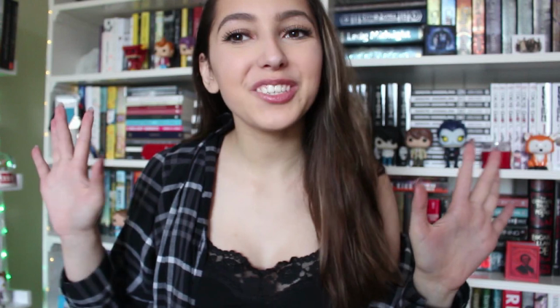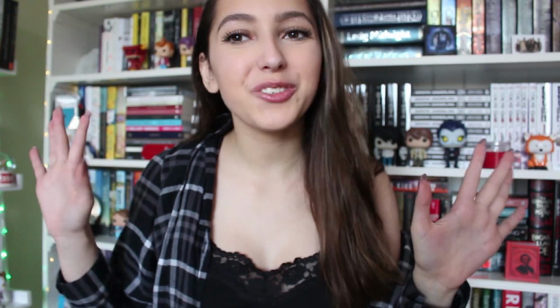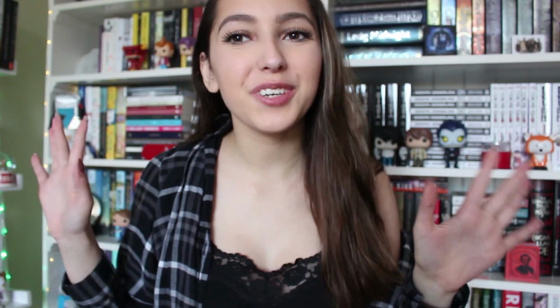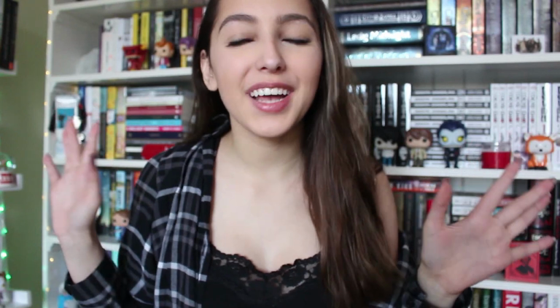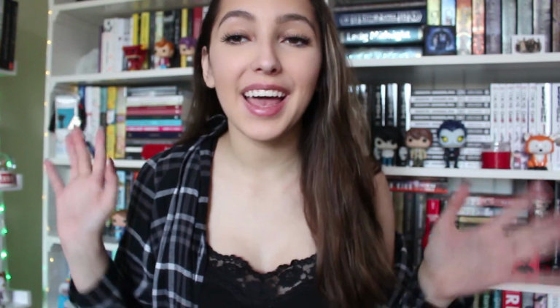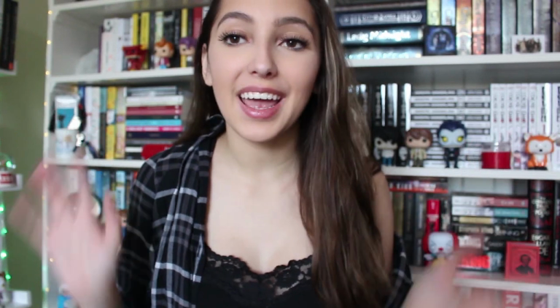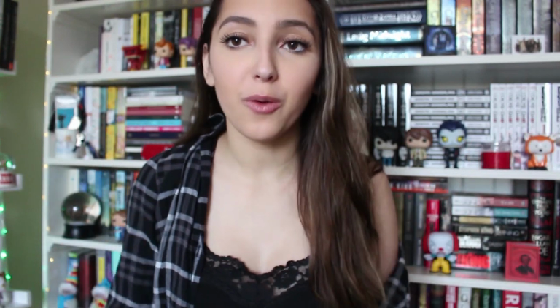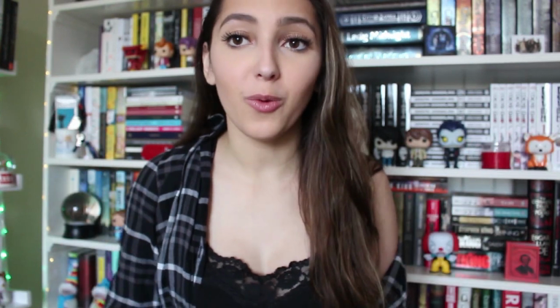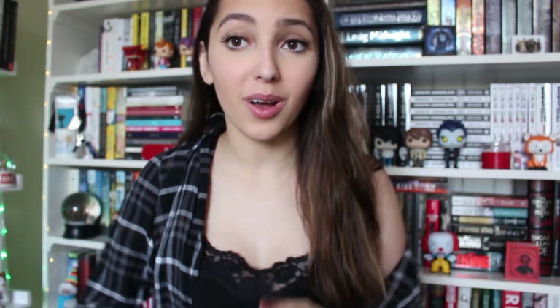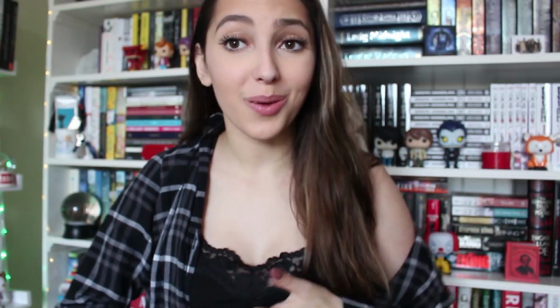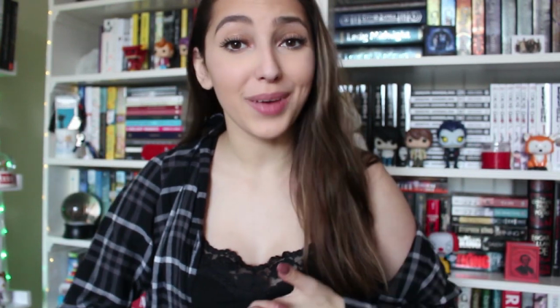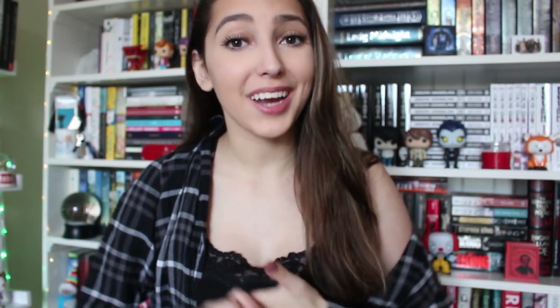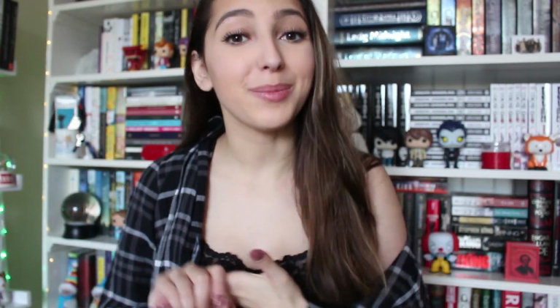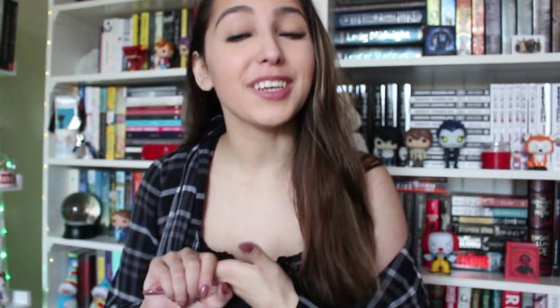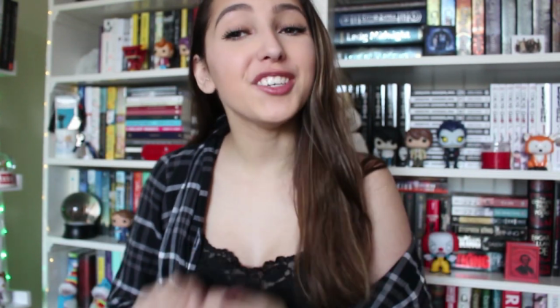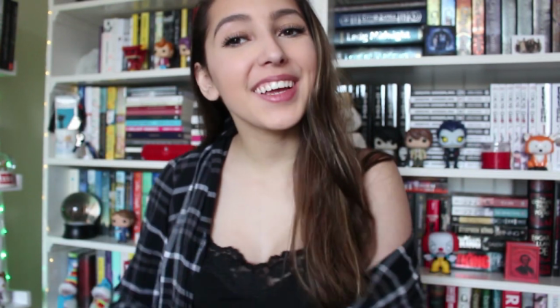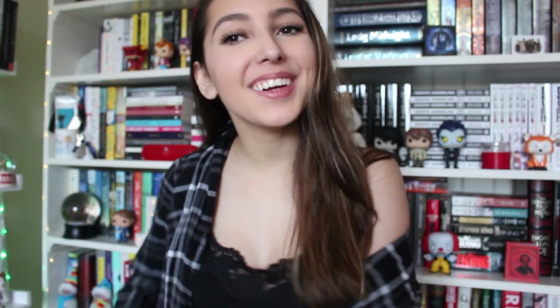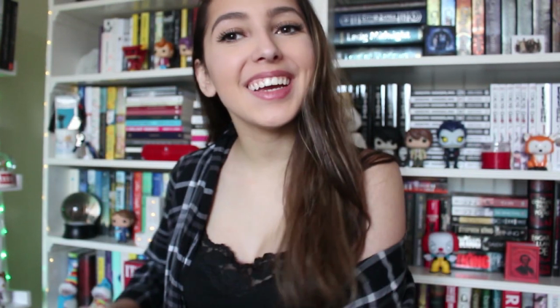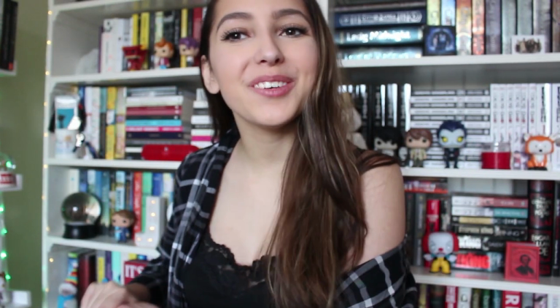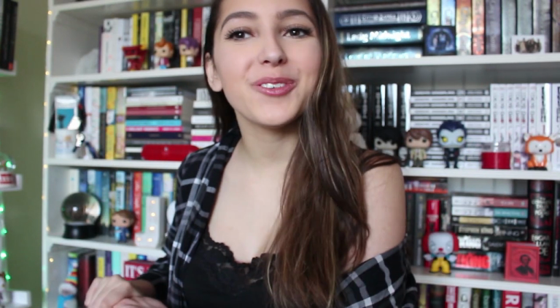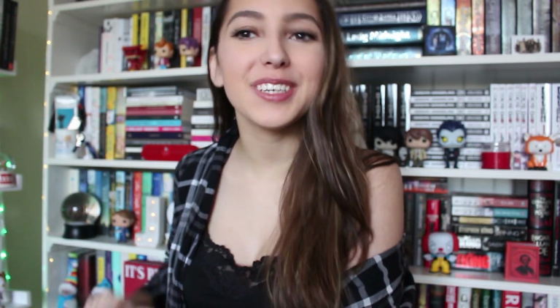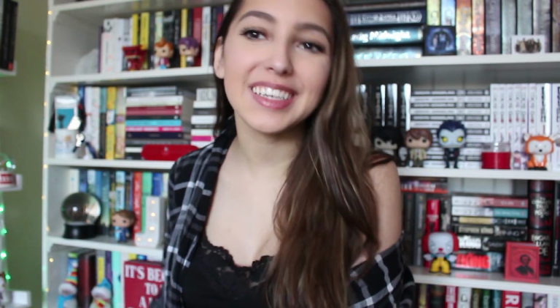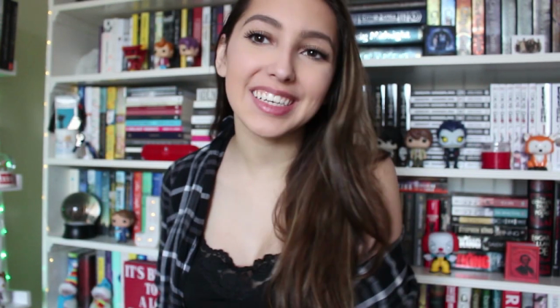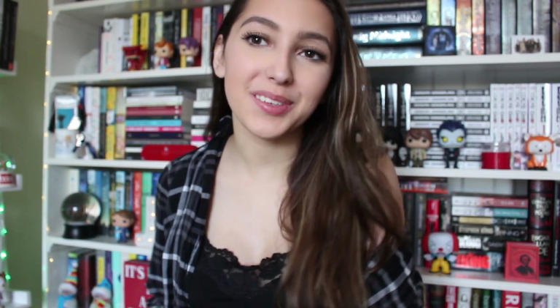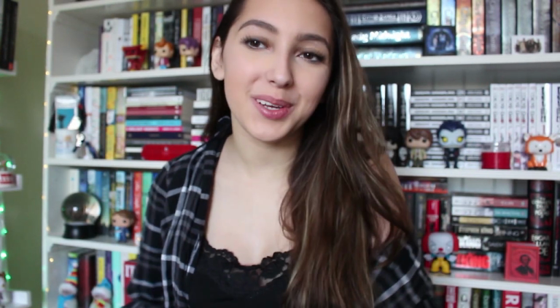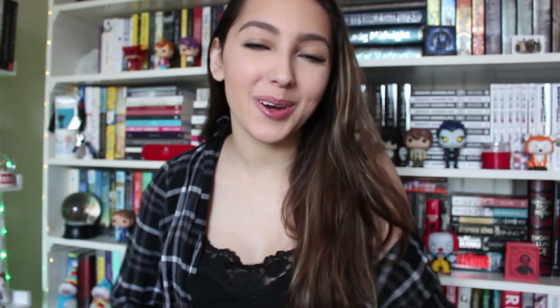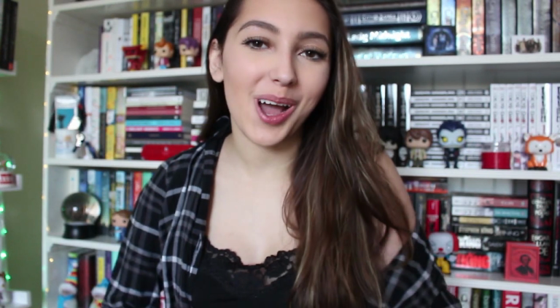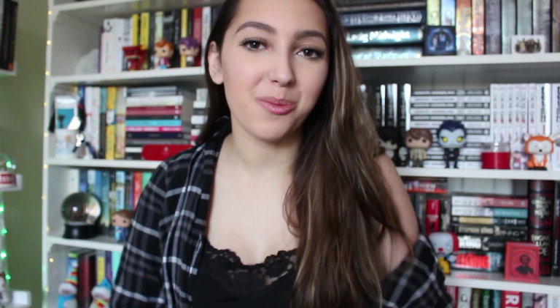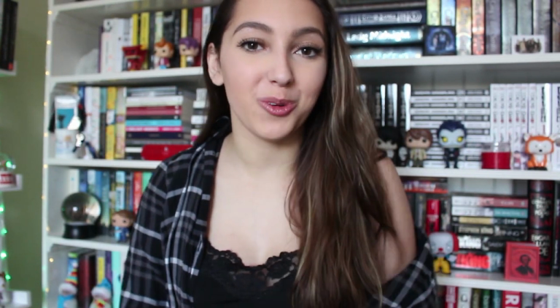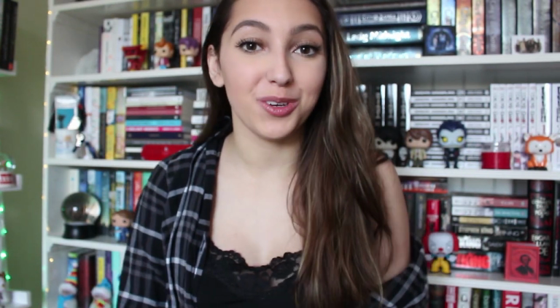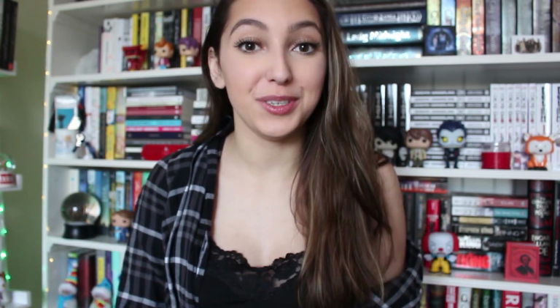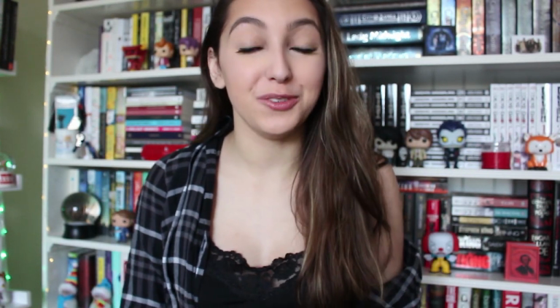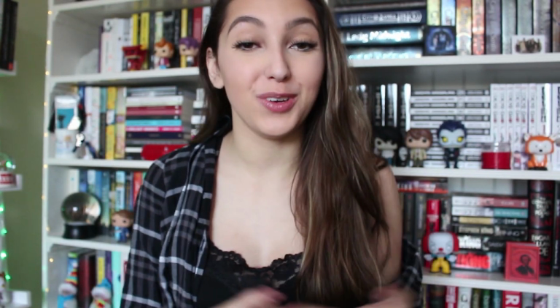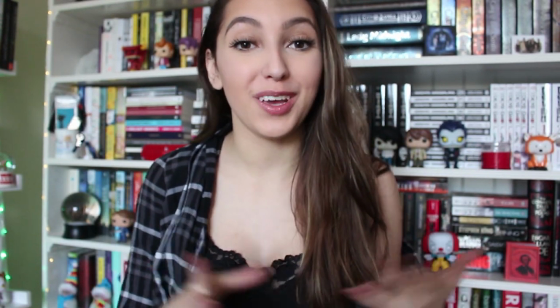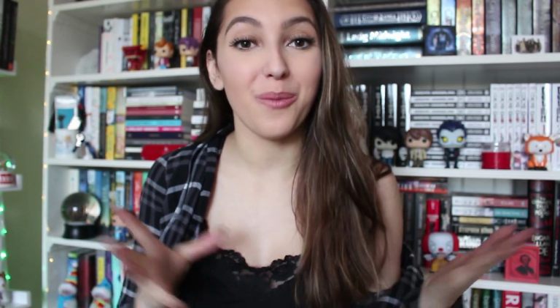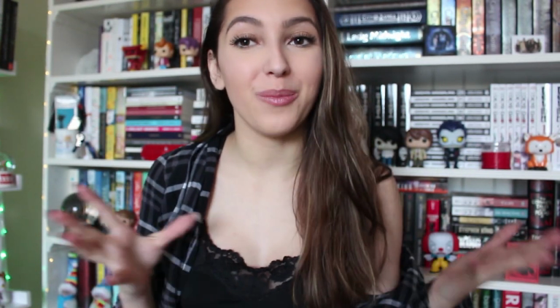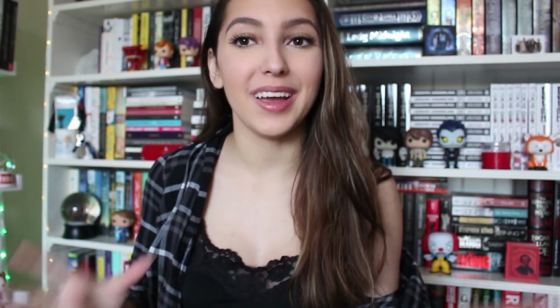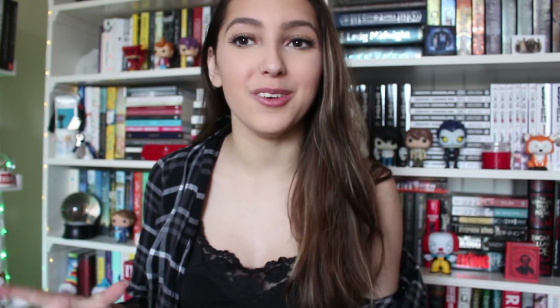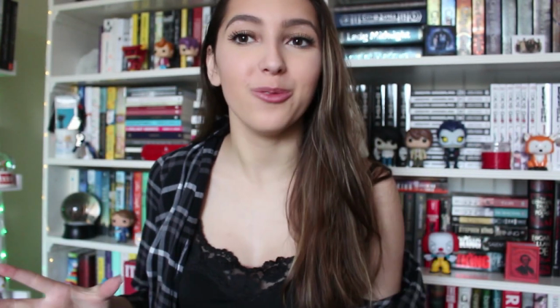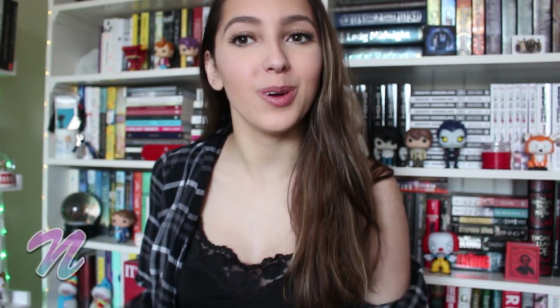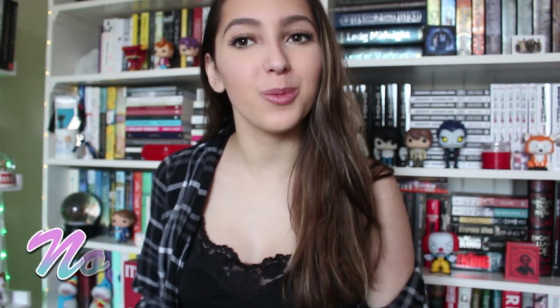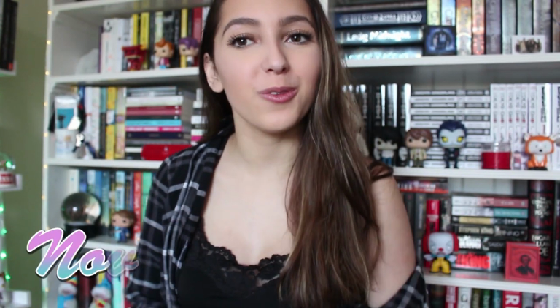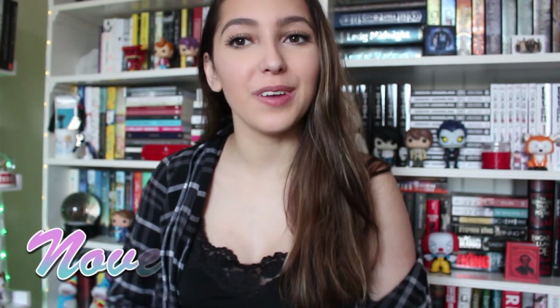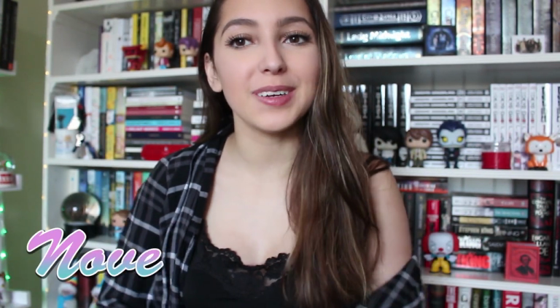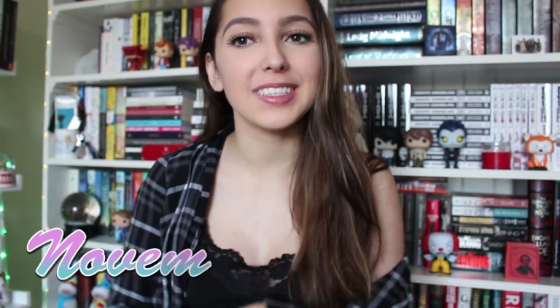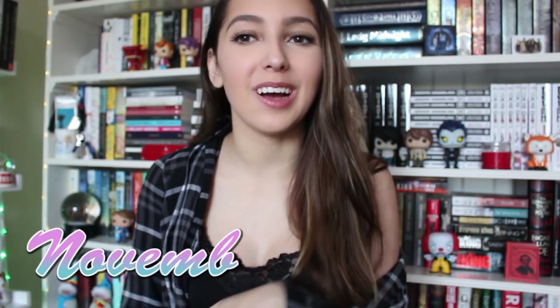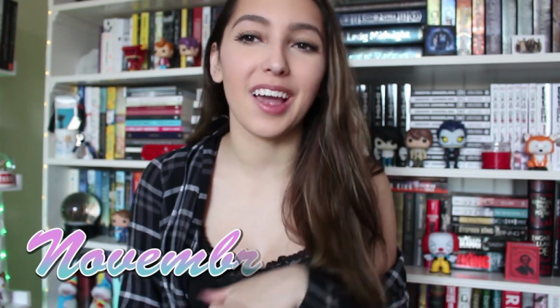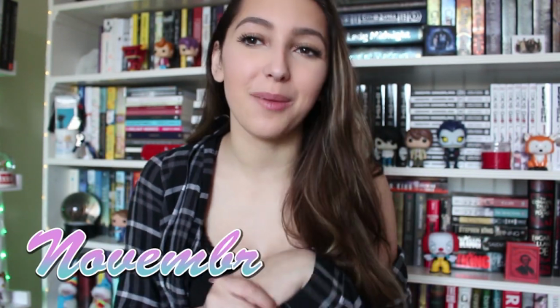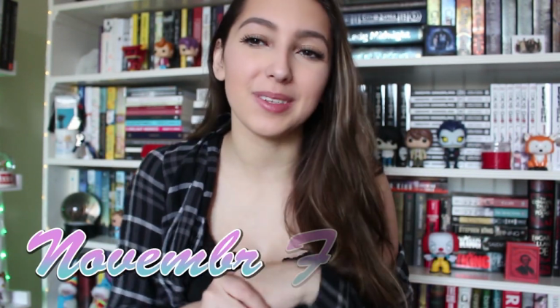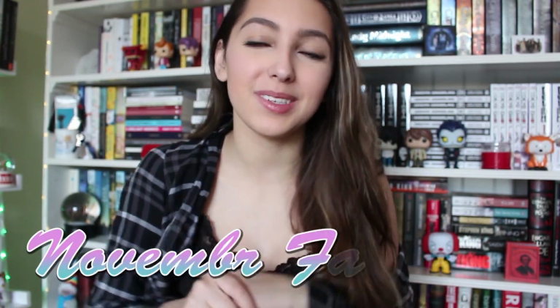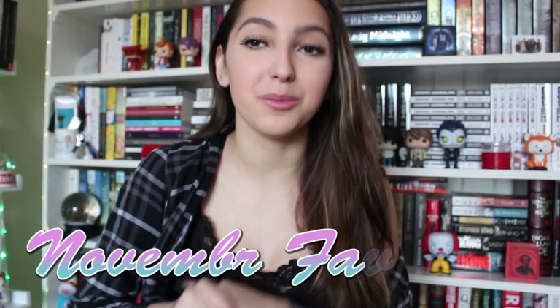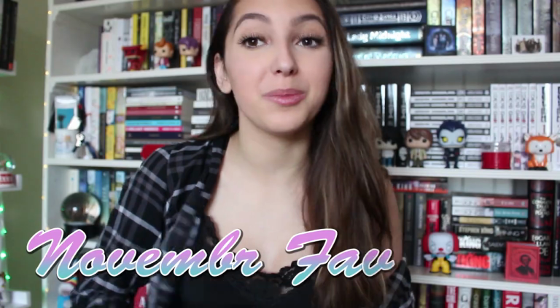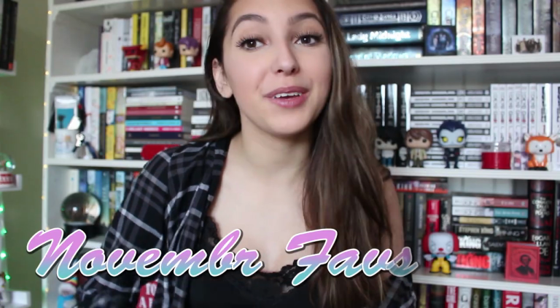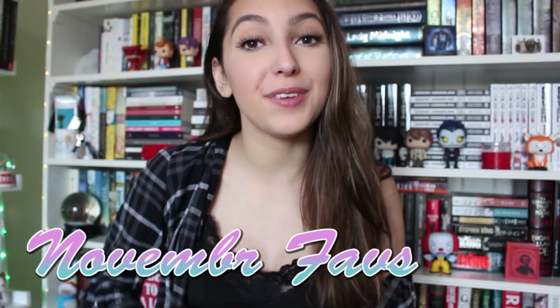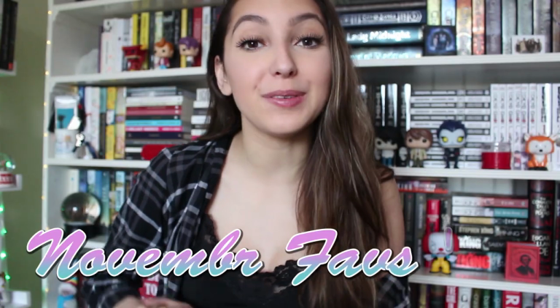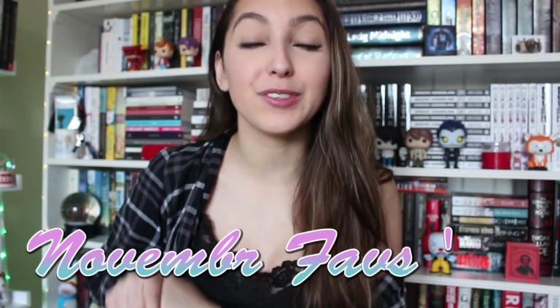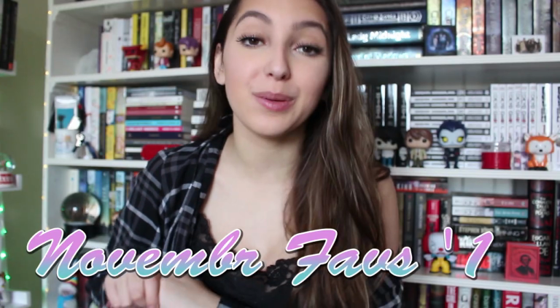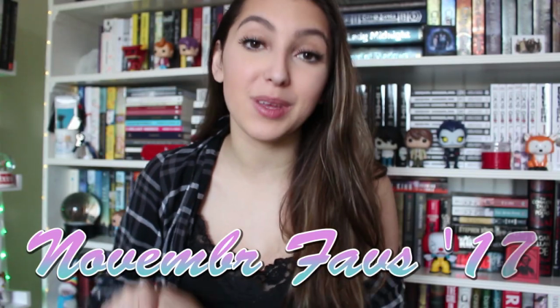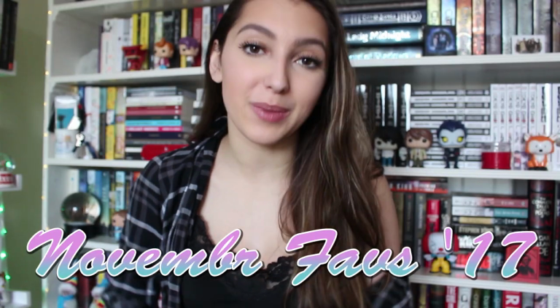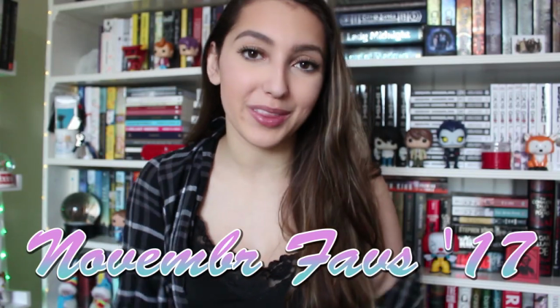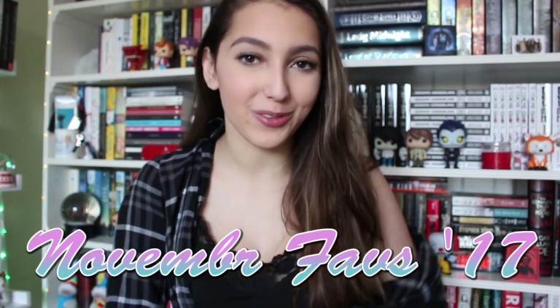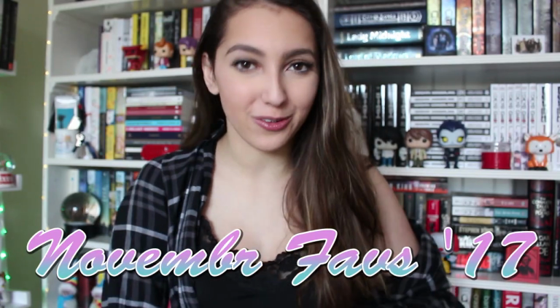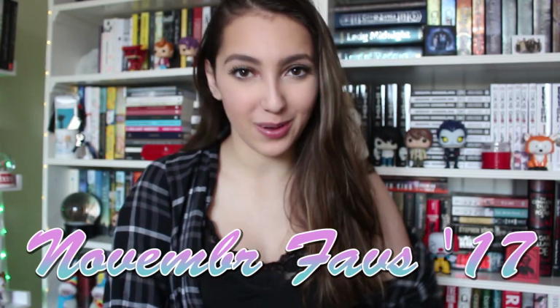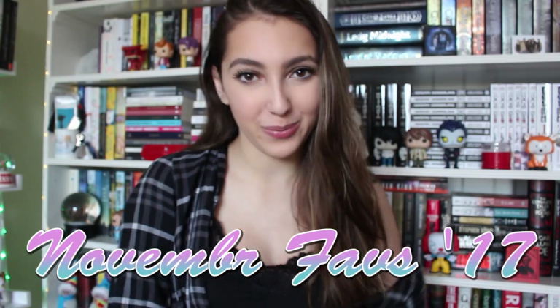This is Julia and welcome back to my channel. For today's video I'm going to be doing my November favorites, talking about some of my favorites from the month of November.